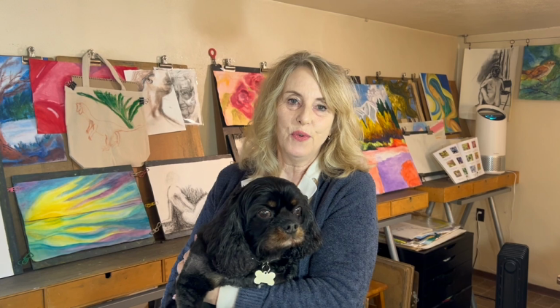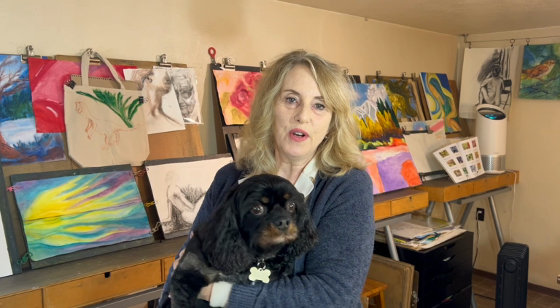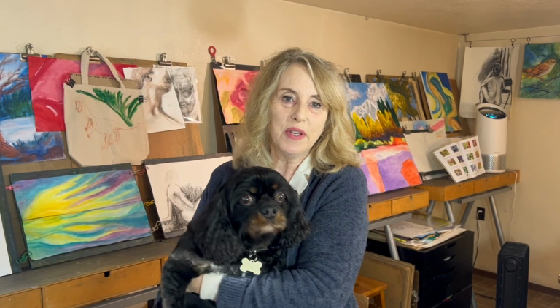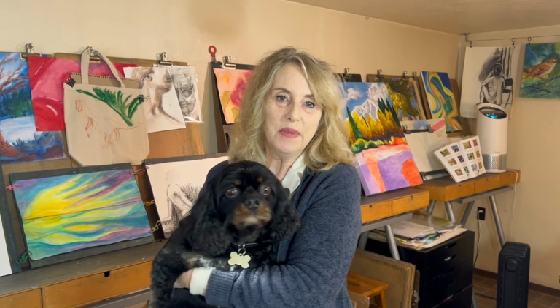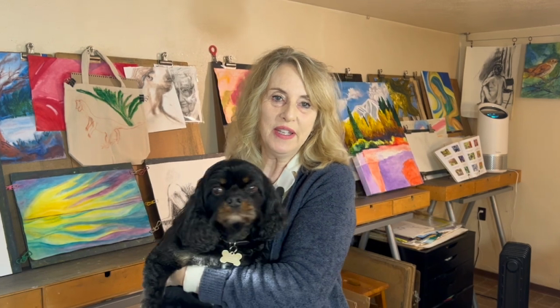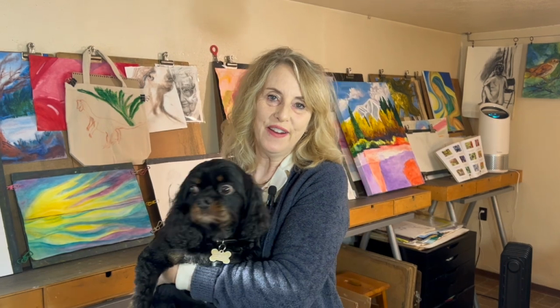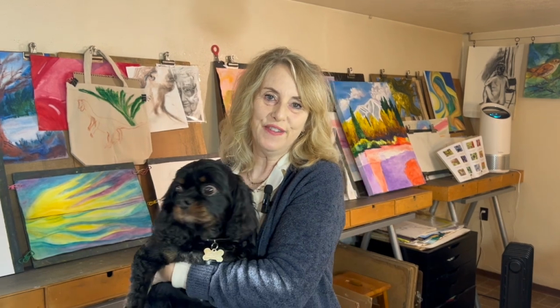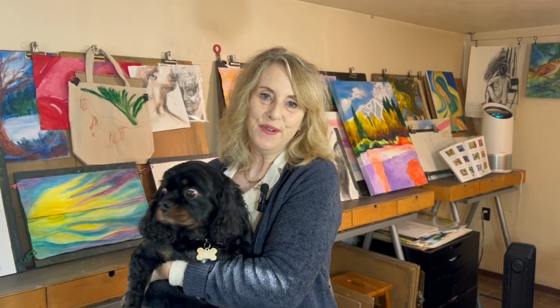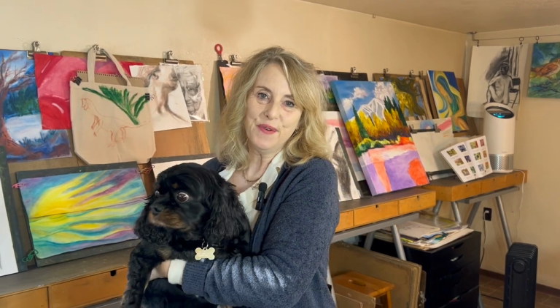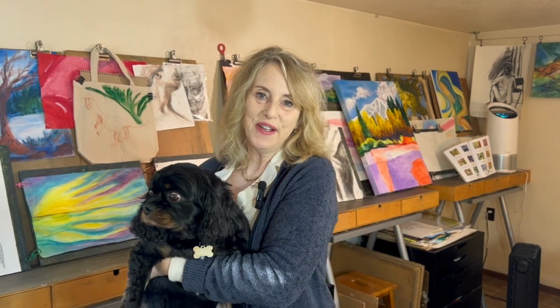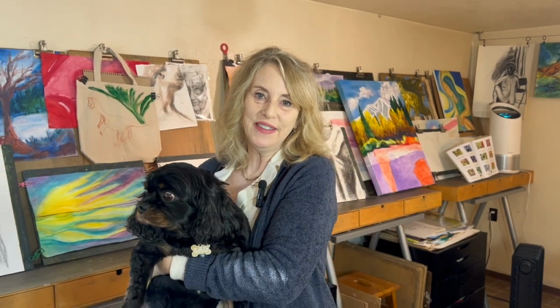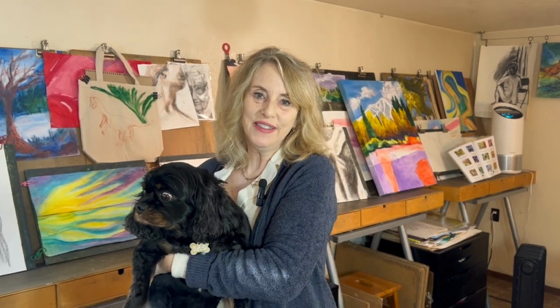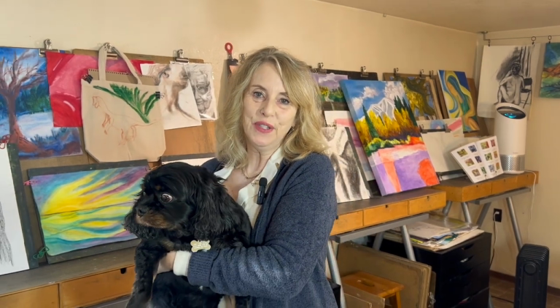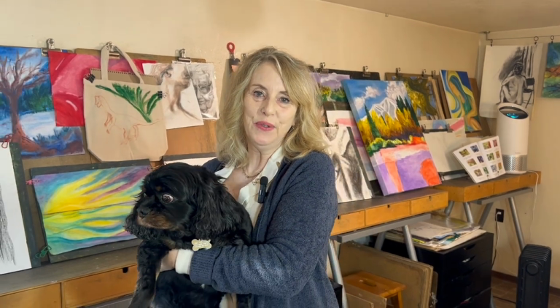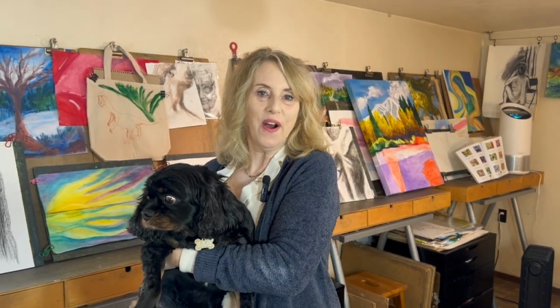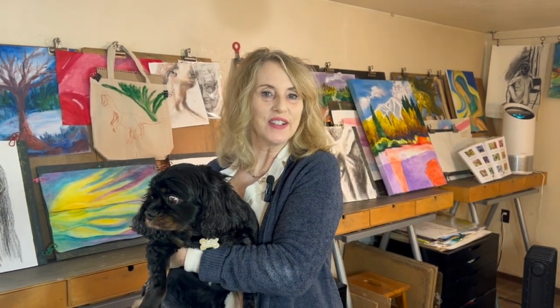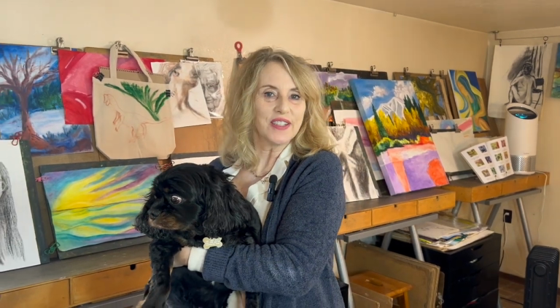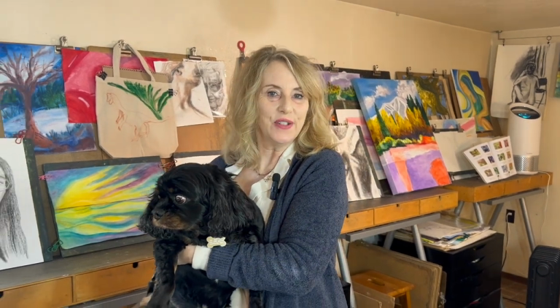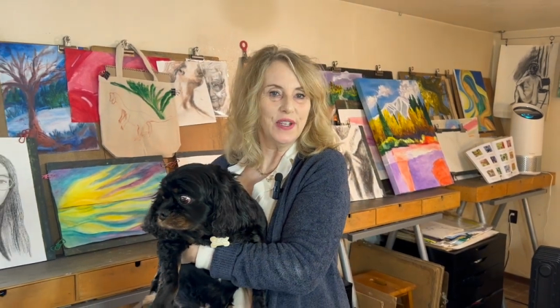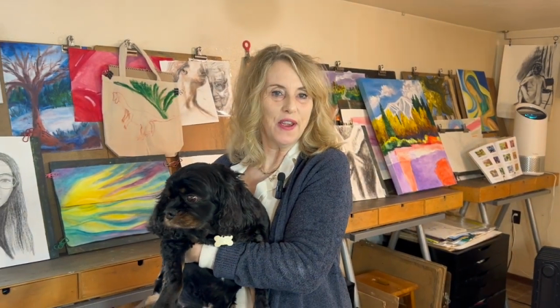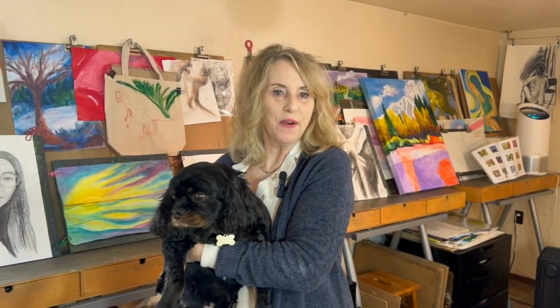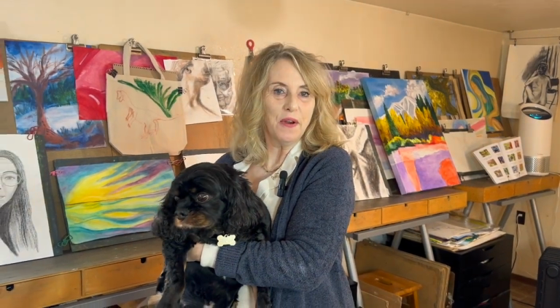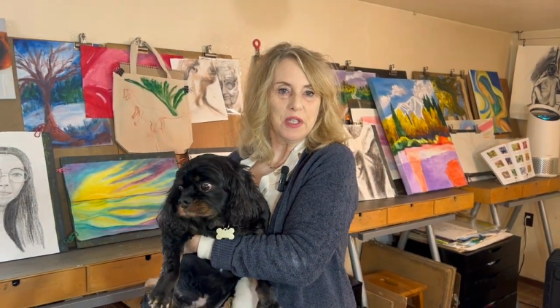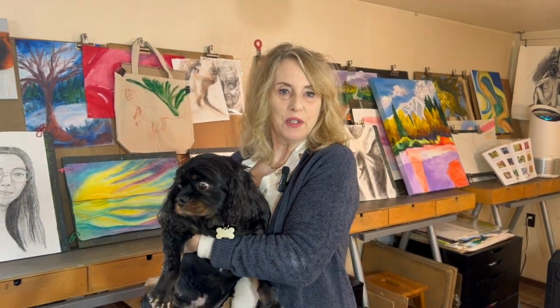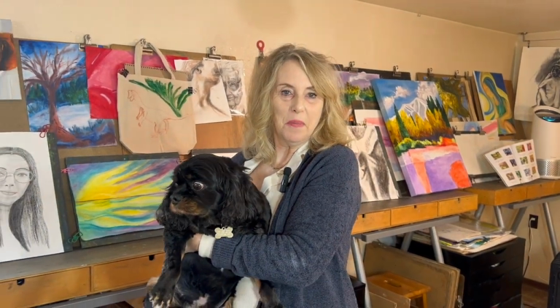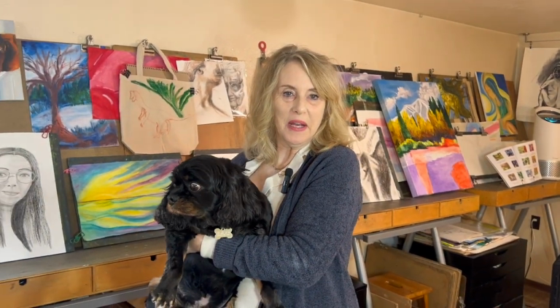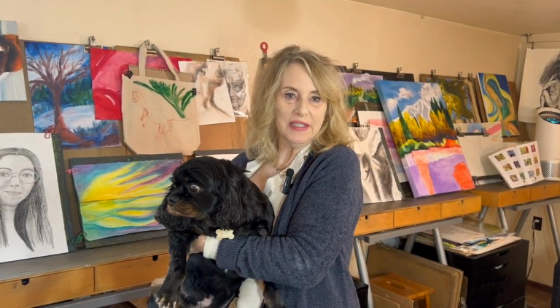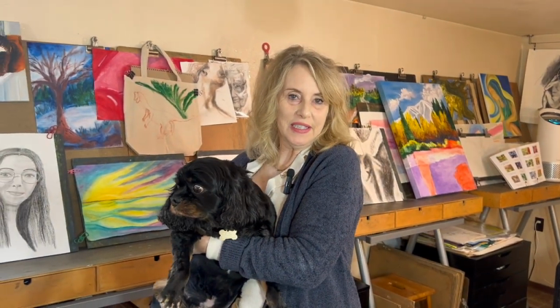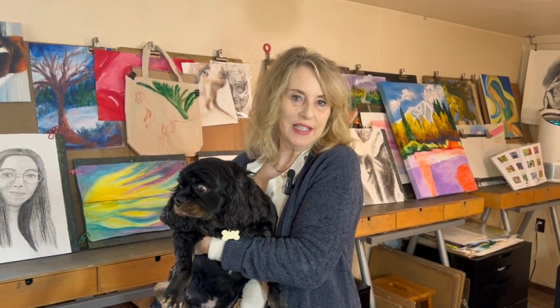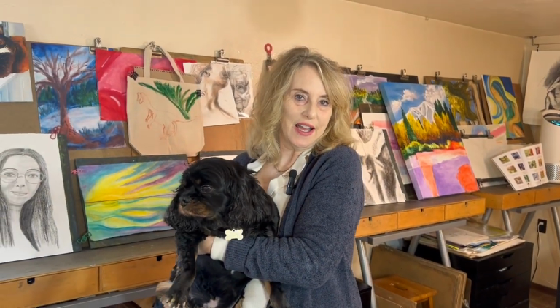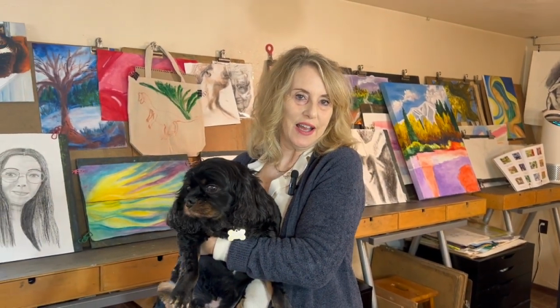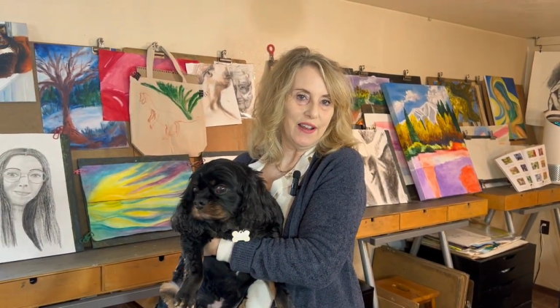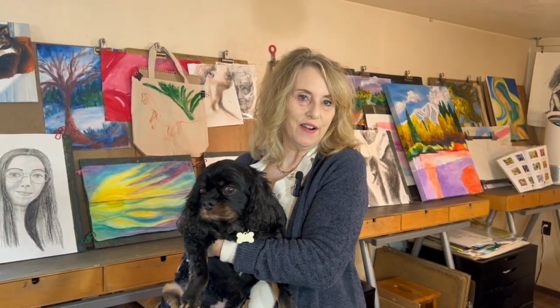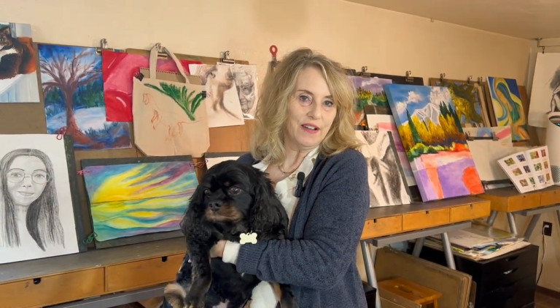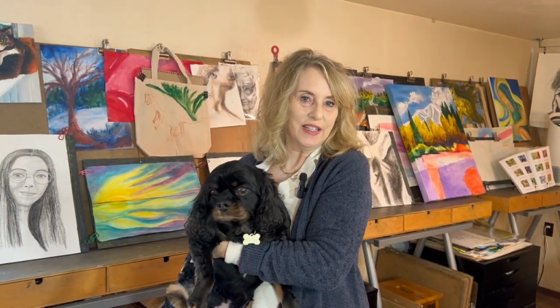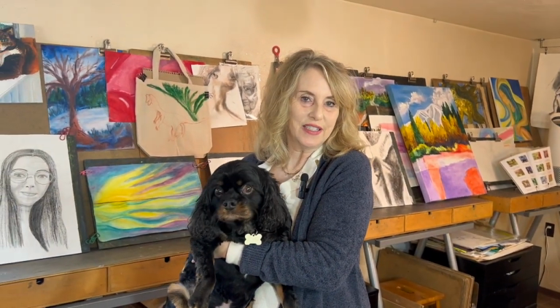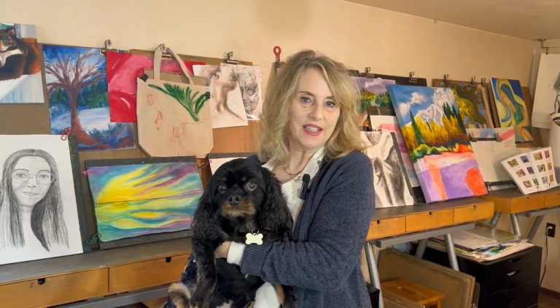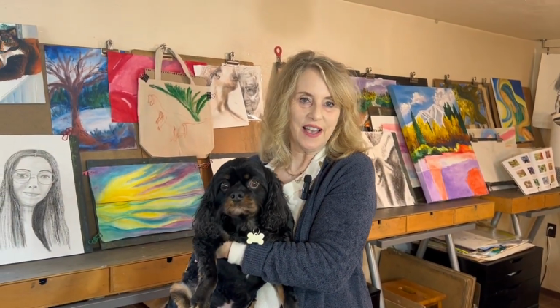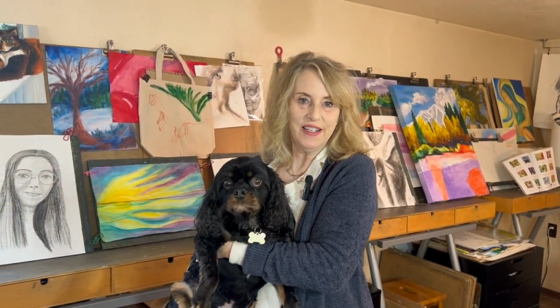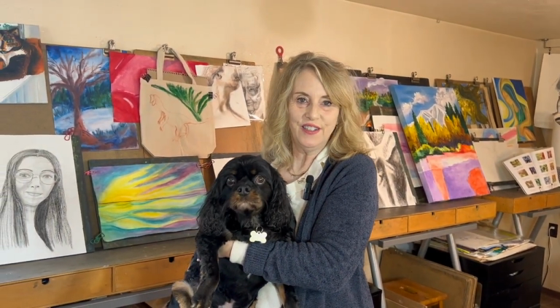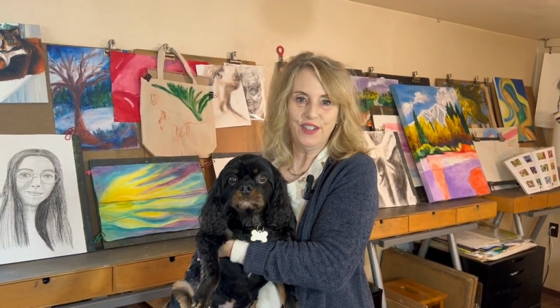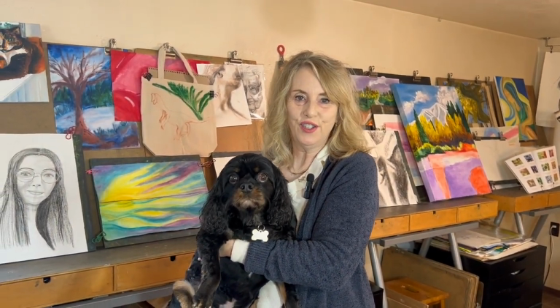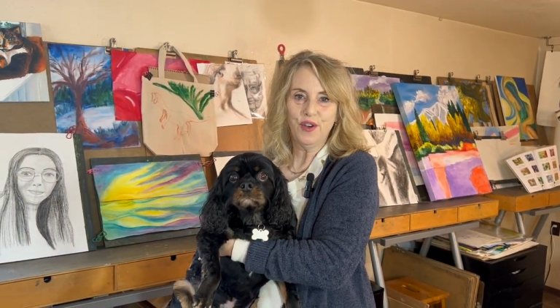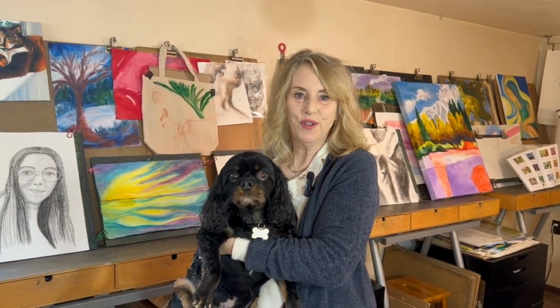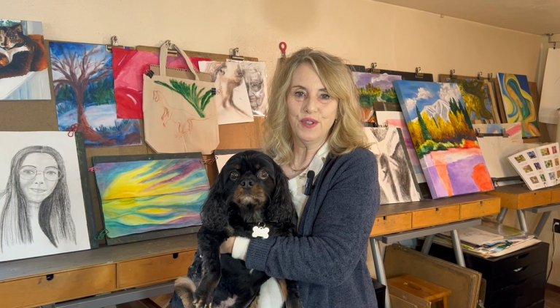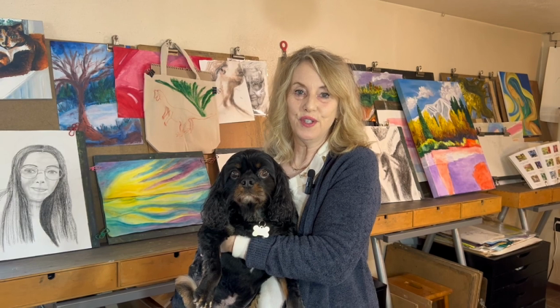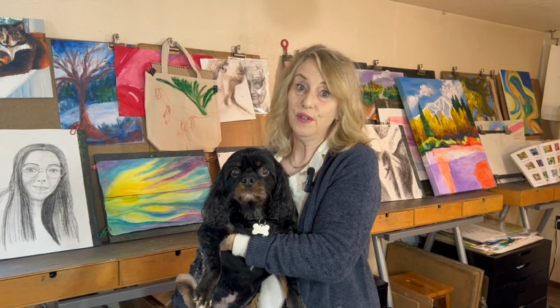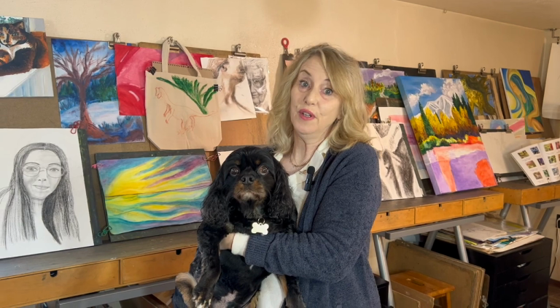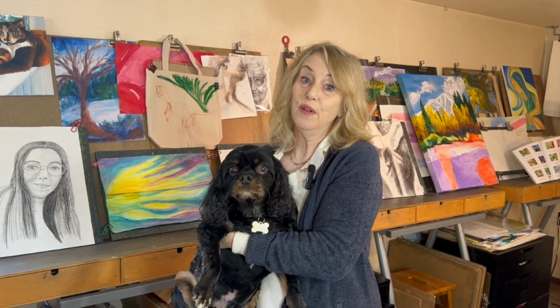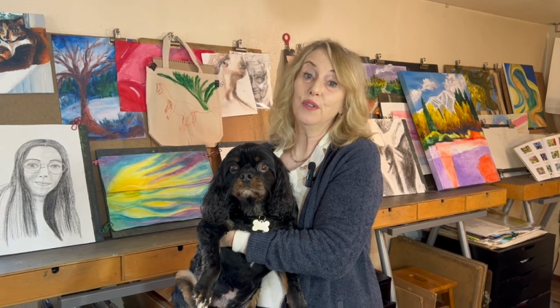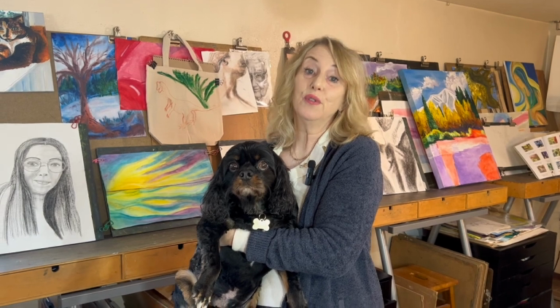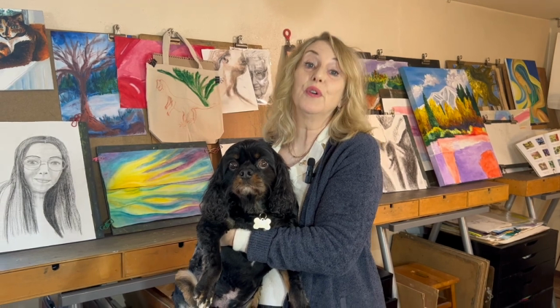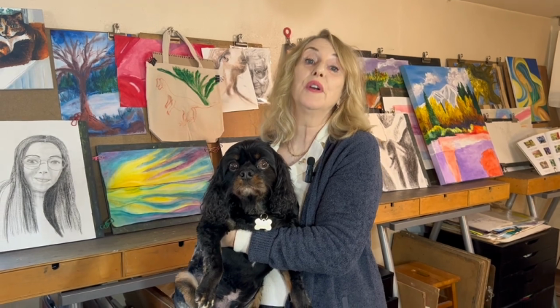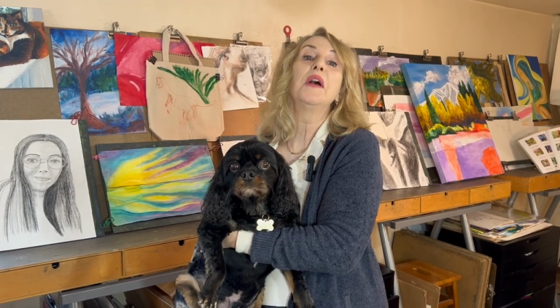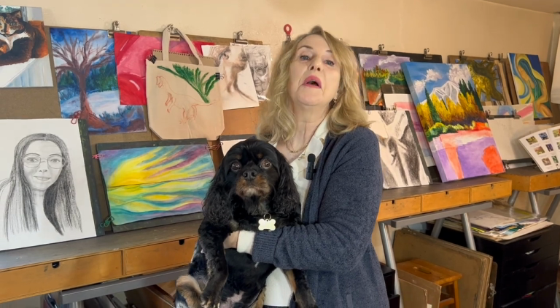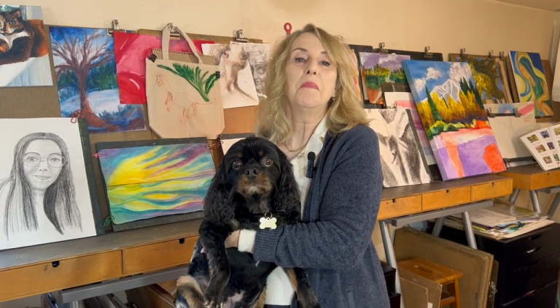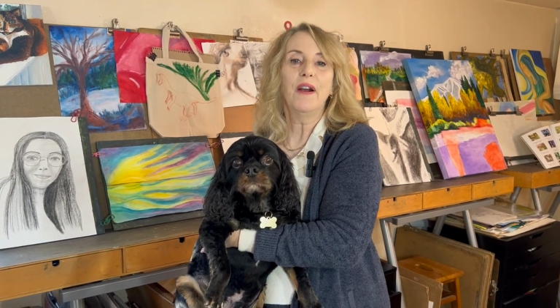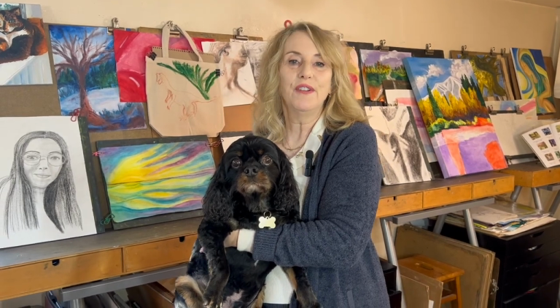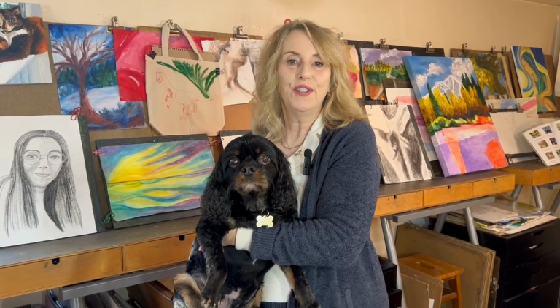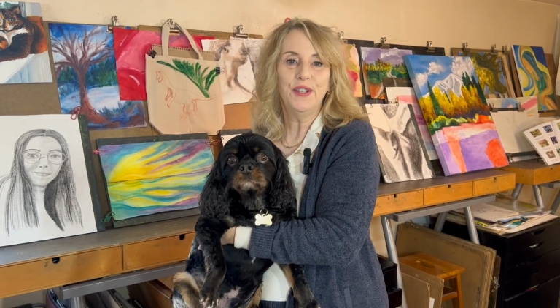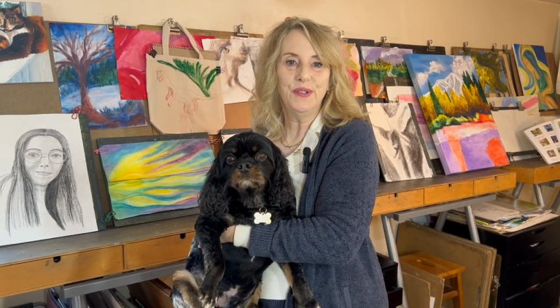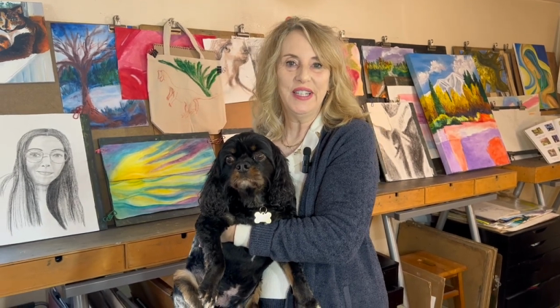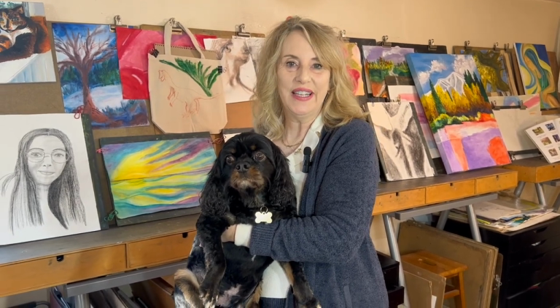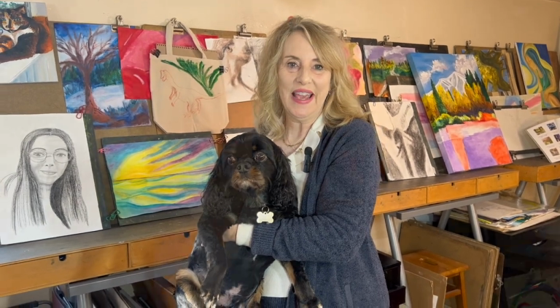Welcome everyone to AWE Studio. Mr. Buttons and I are excited to show you Studio Tour Part 2 today.